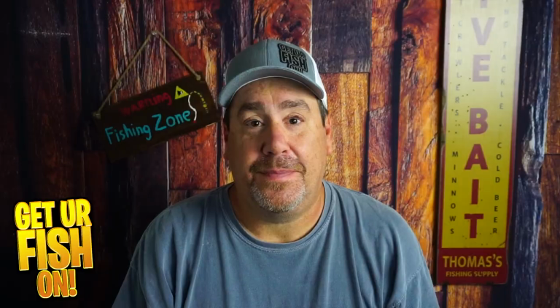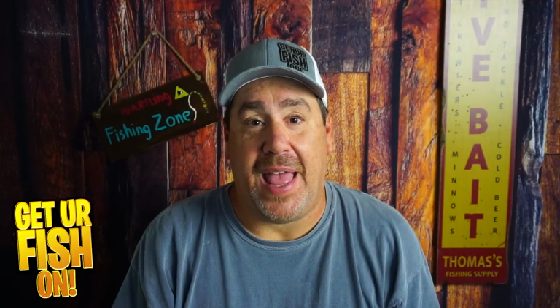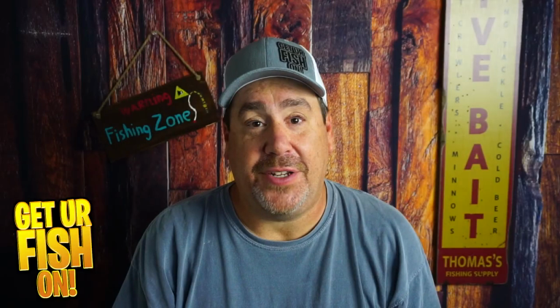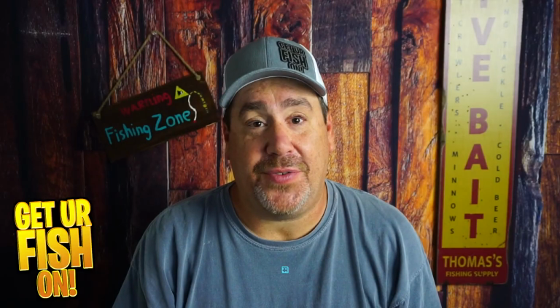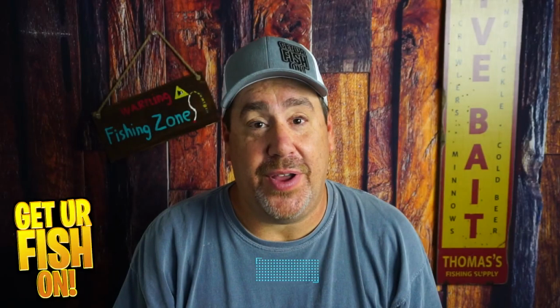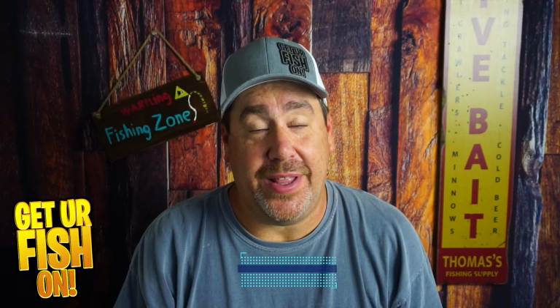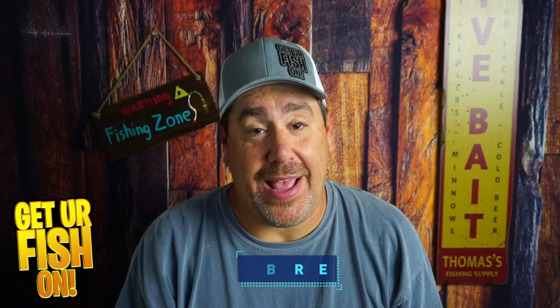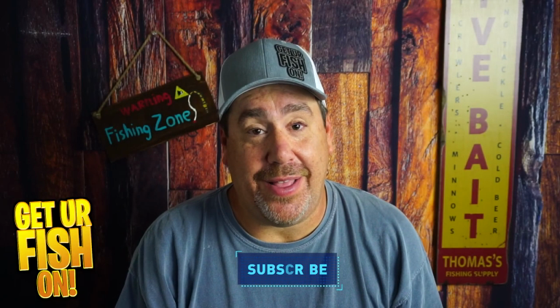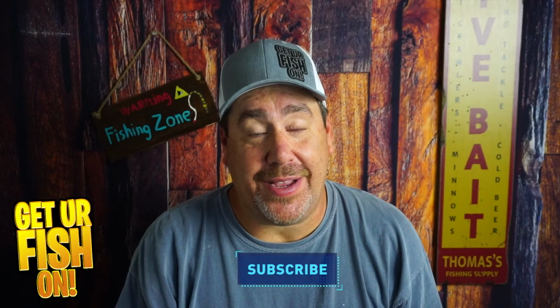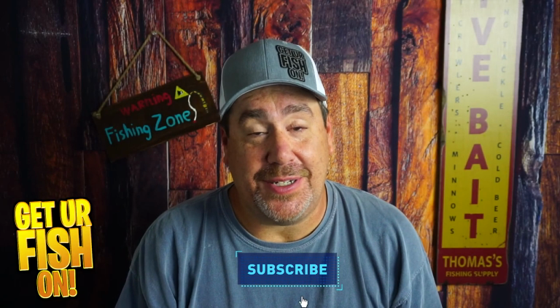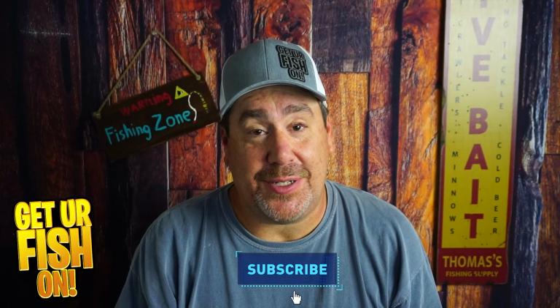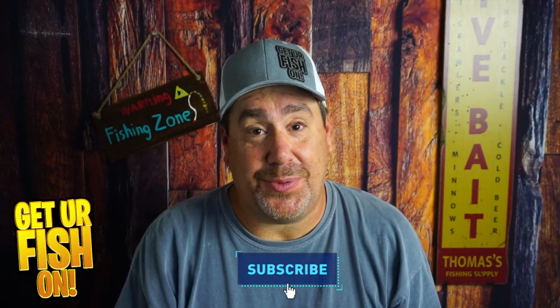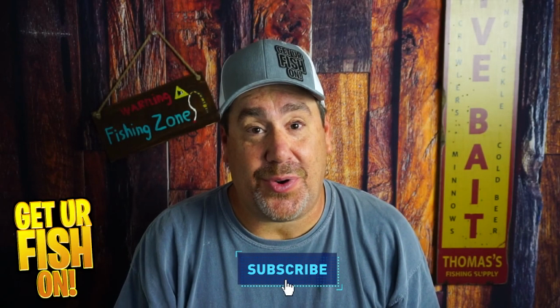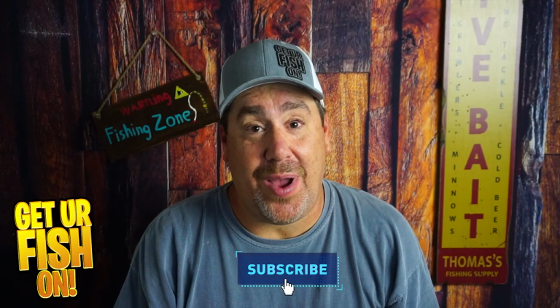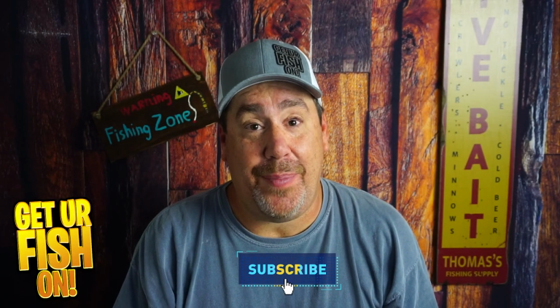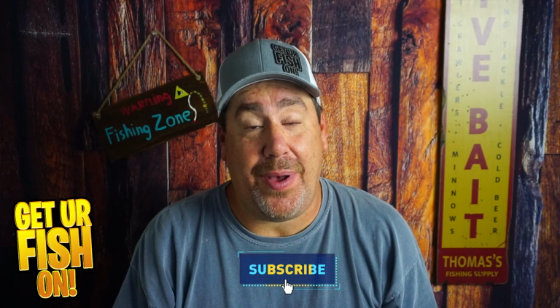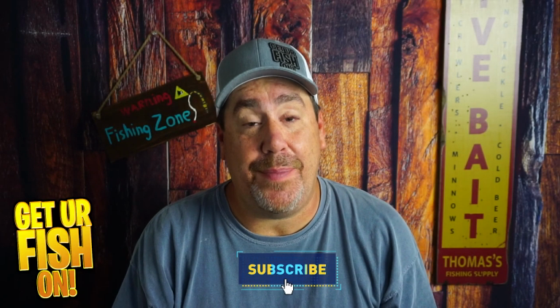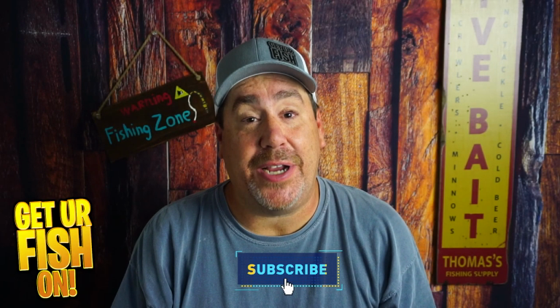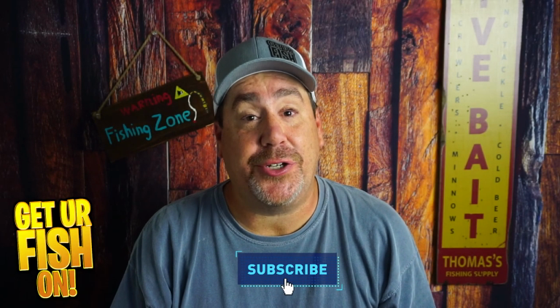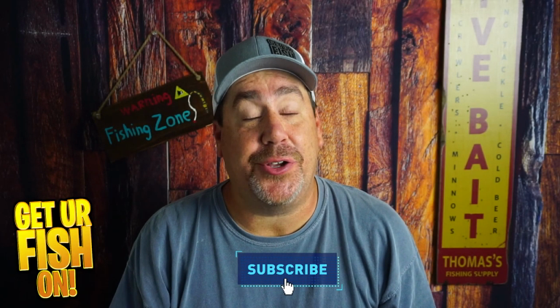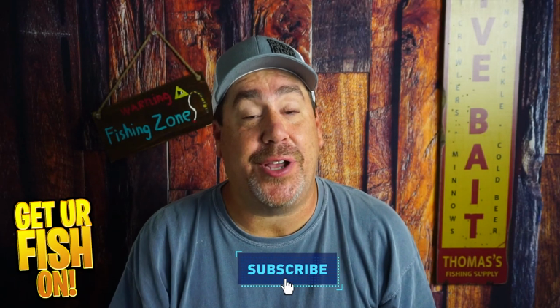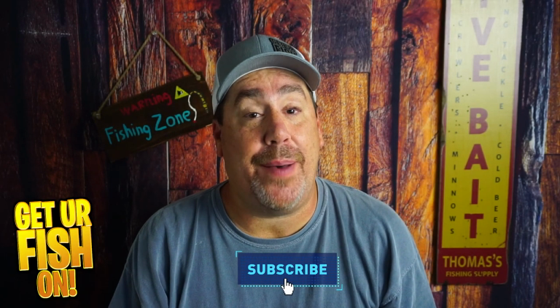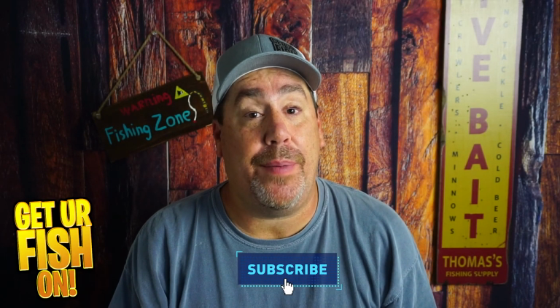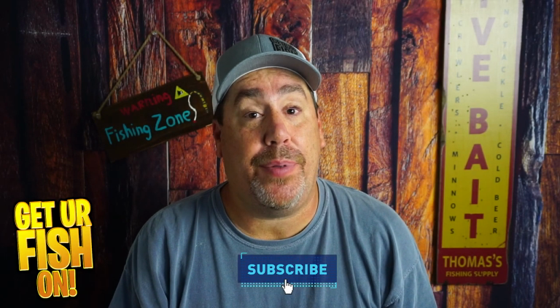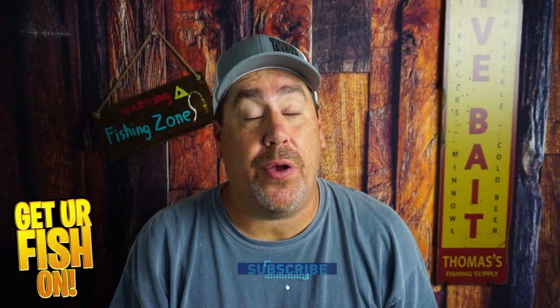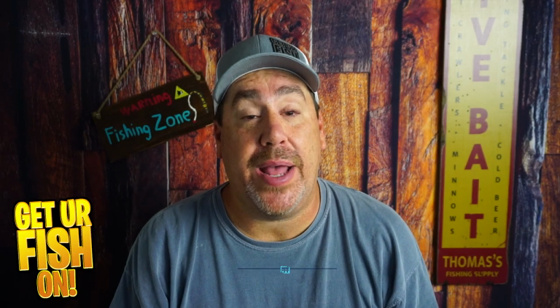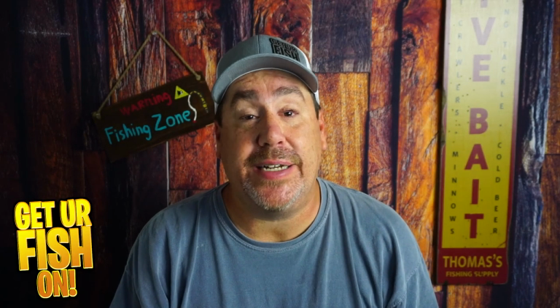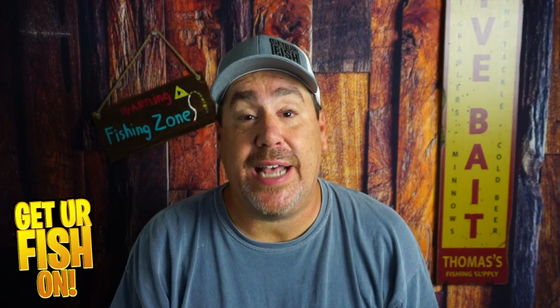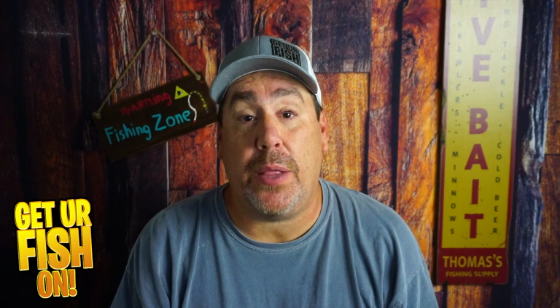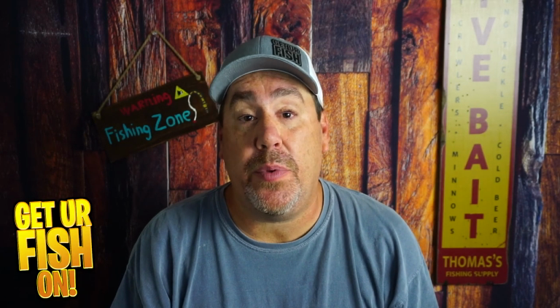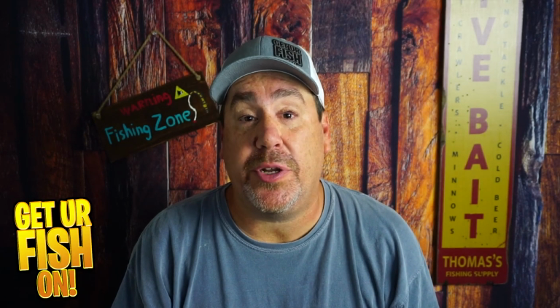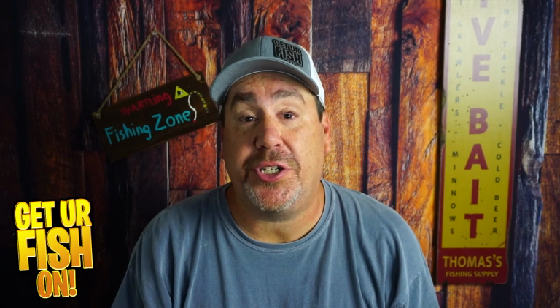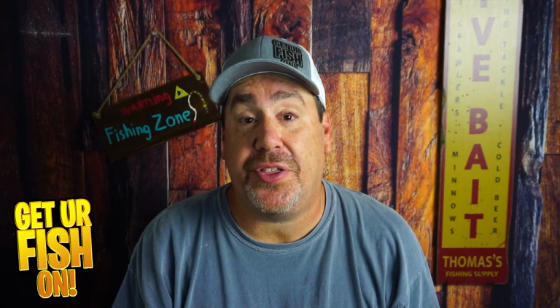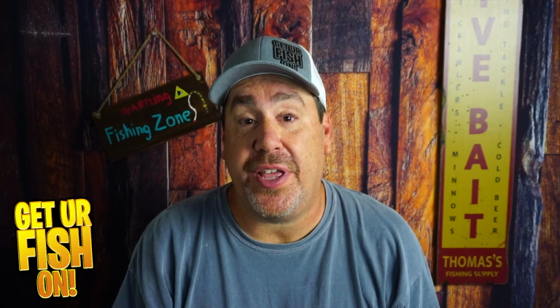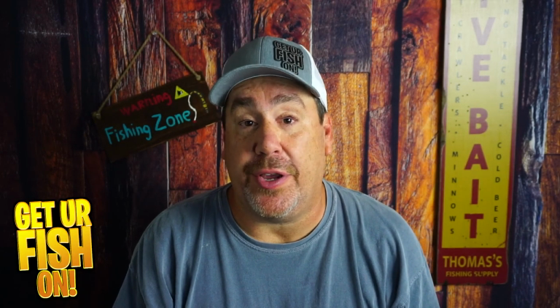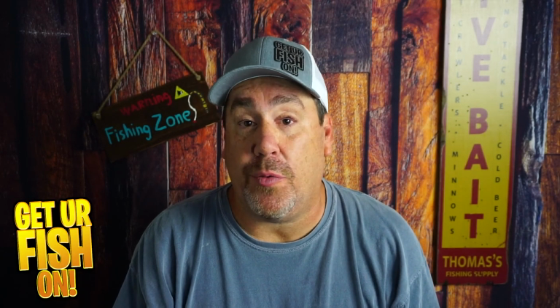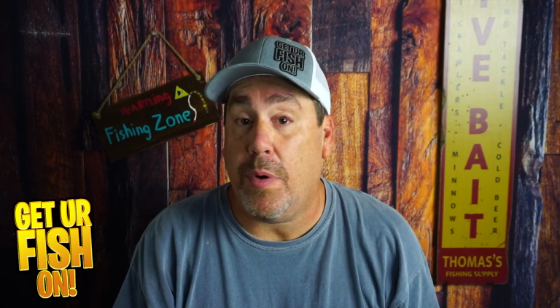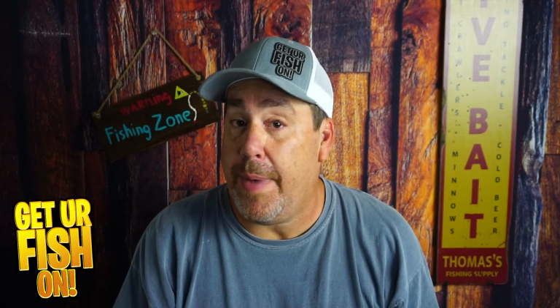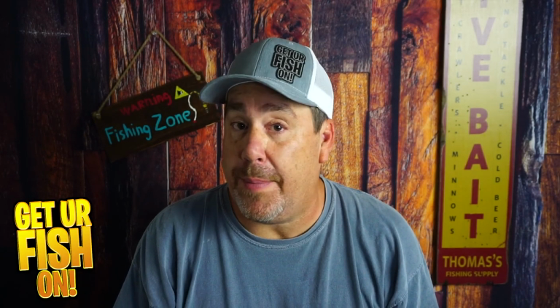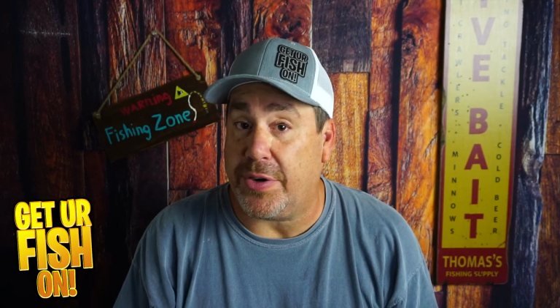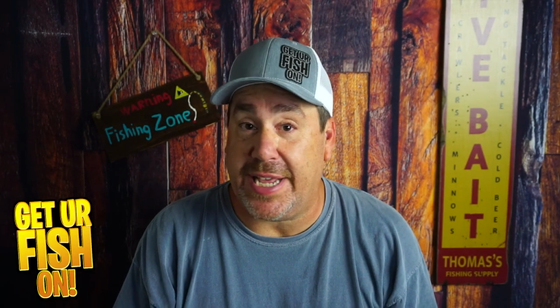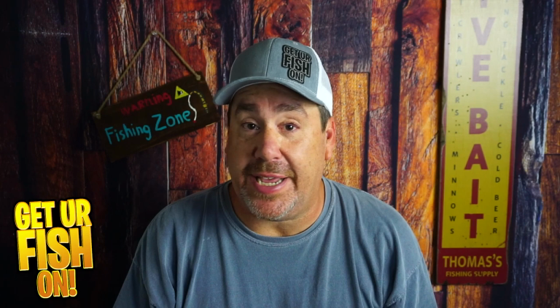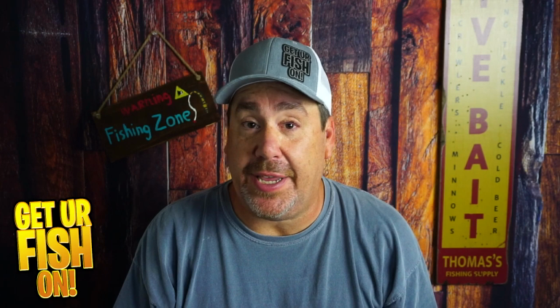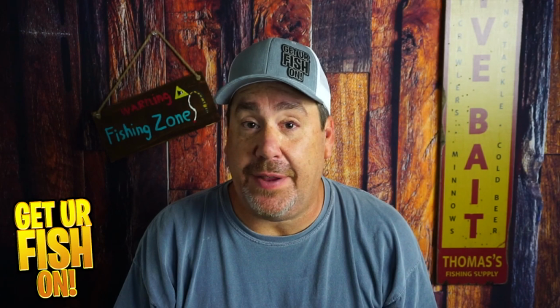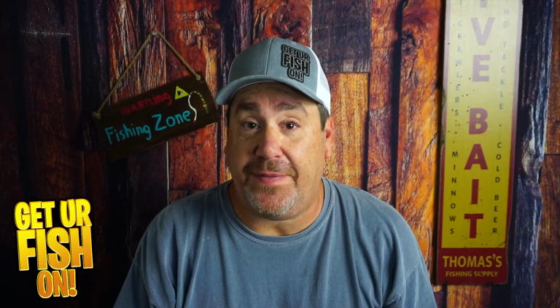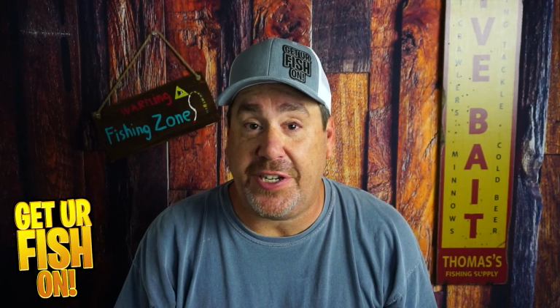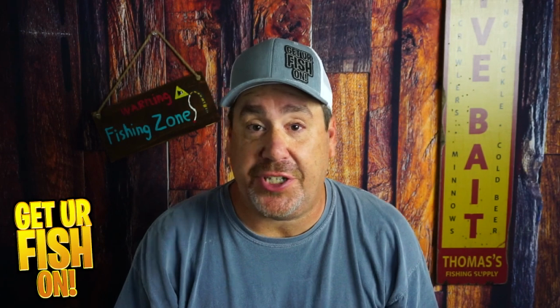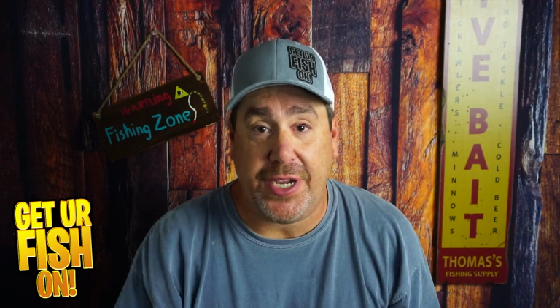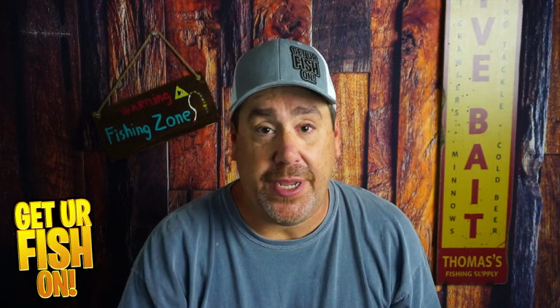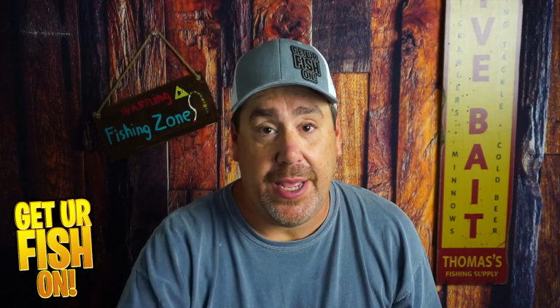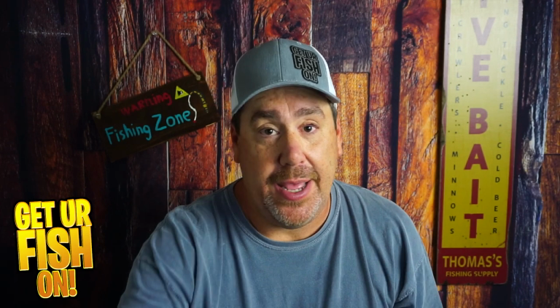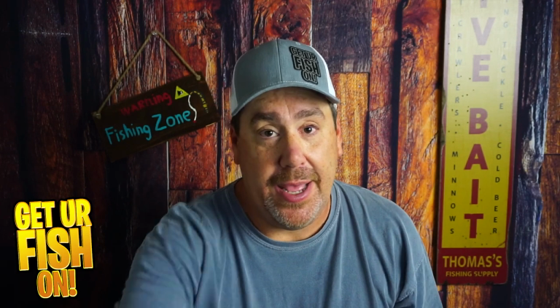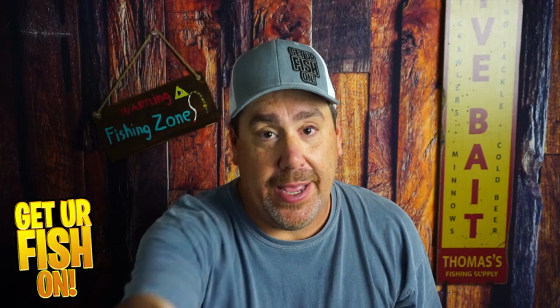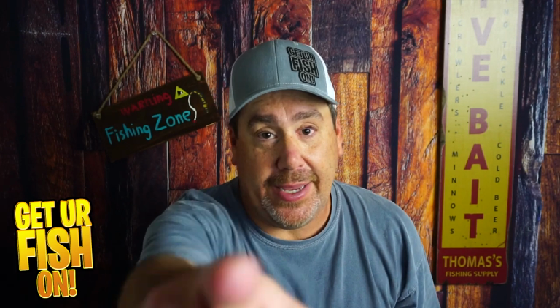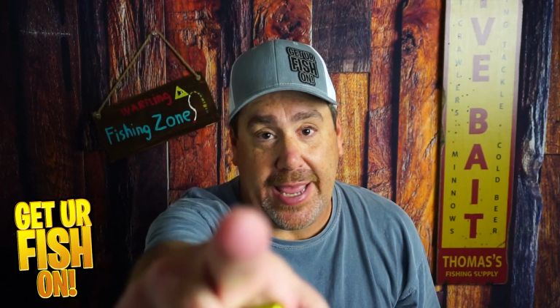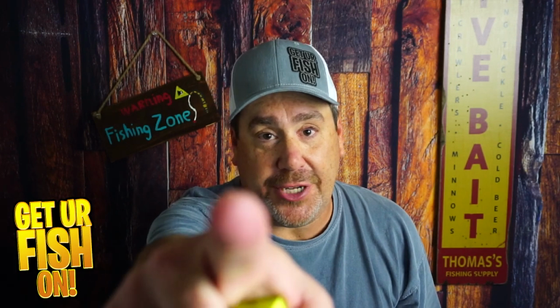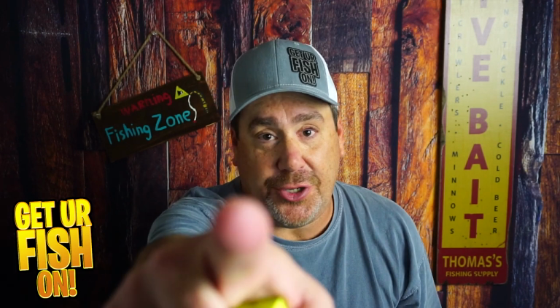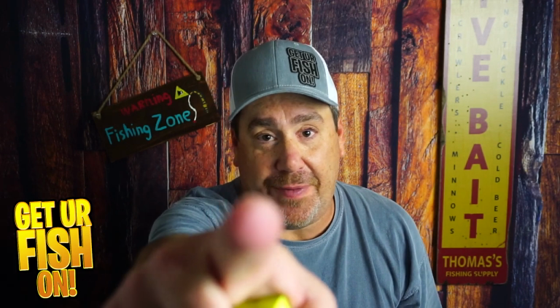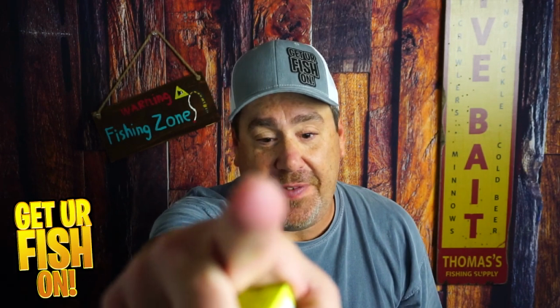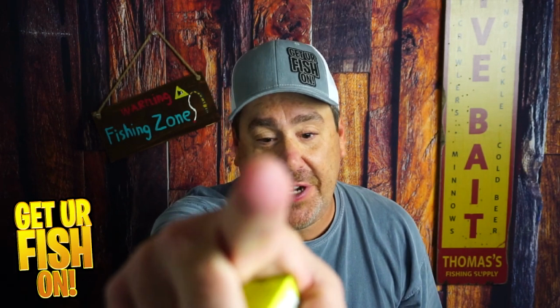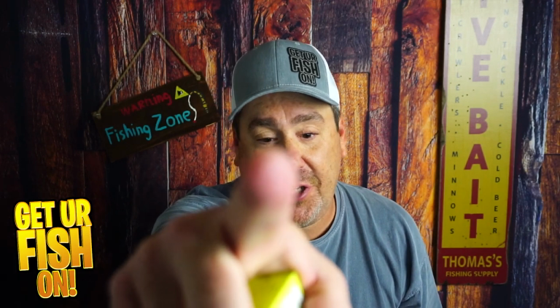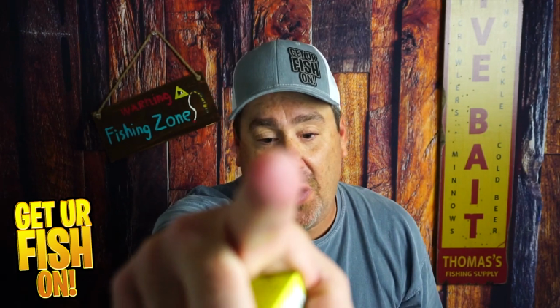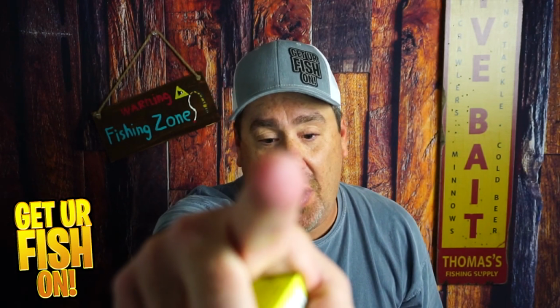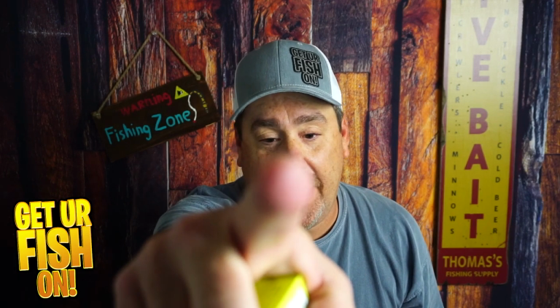Thanks for hitting that like and subscribe button. Make sure you comment below and tell me what you think. Remember, take a kid fishing, get your fish on.